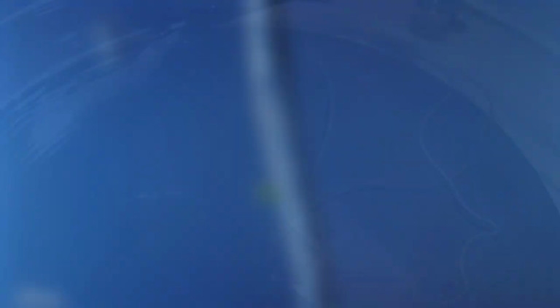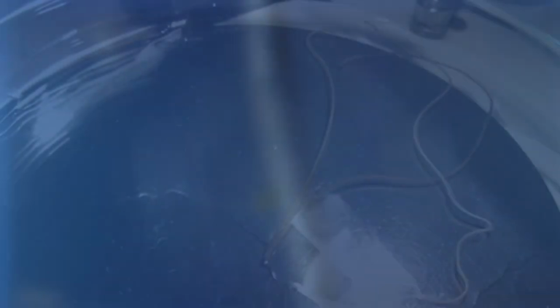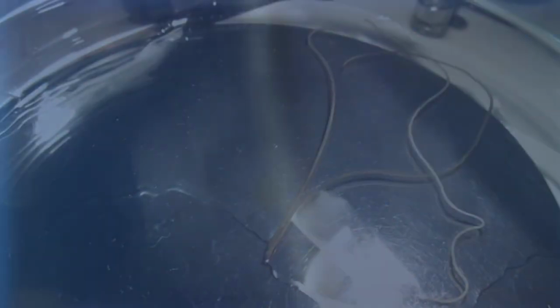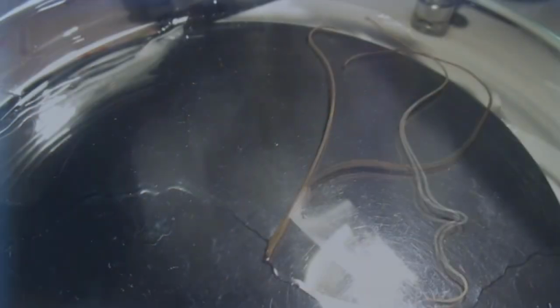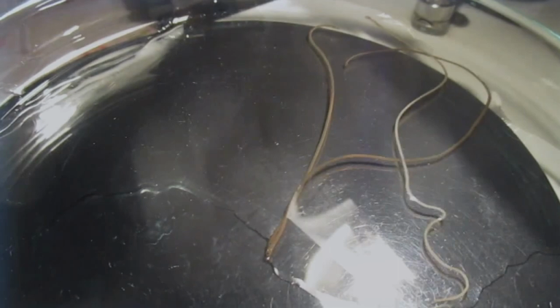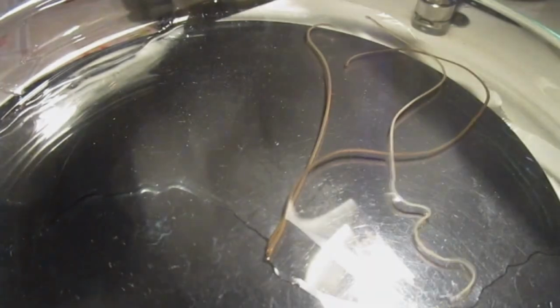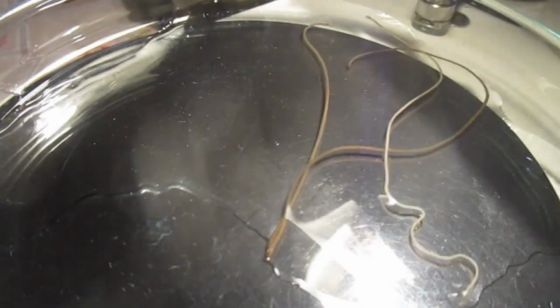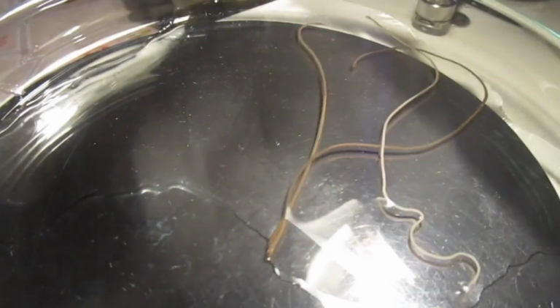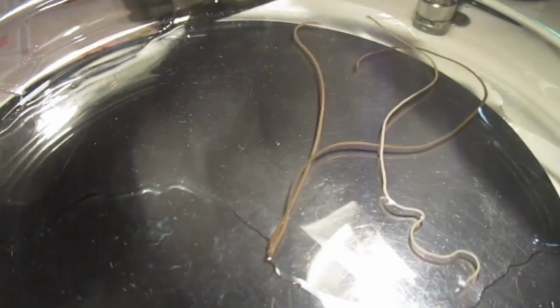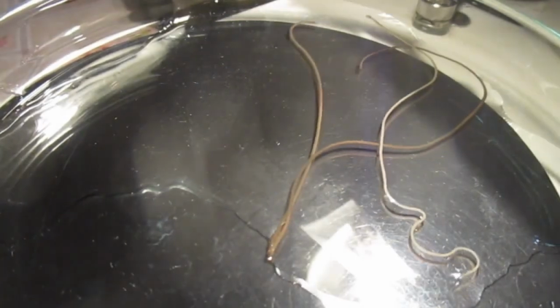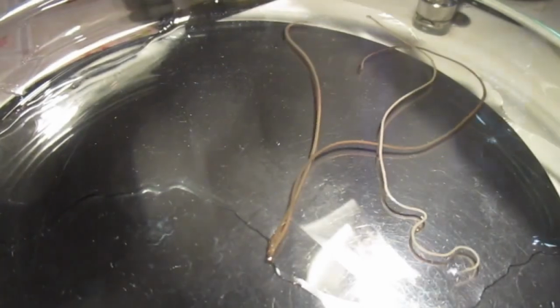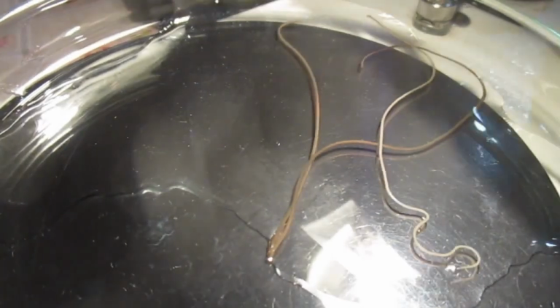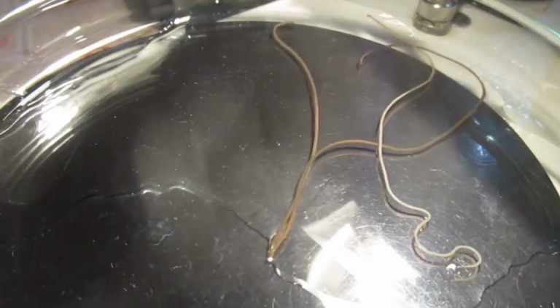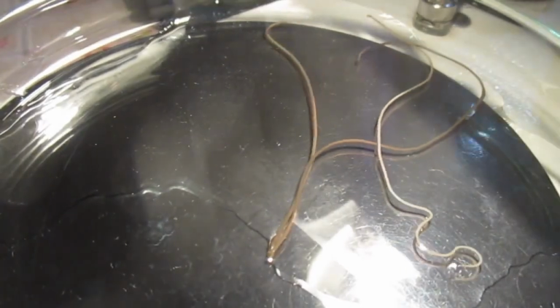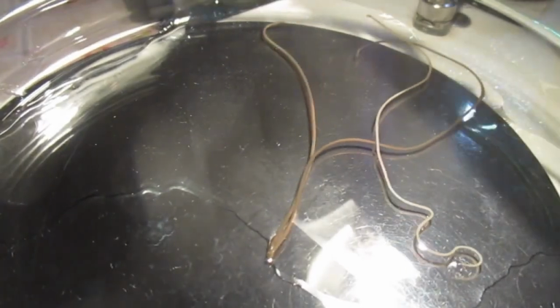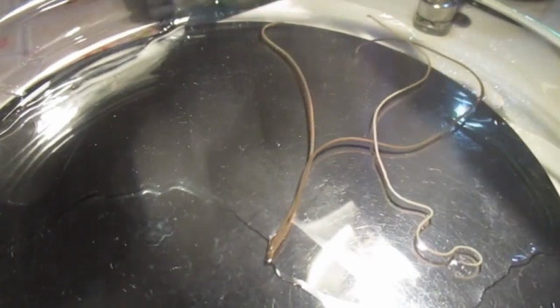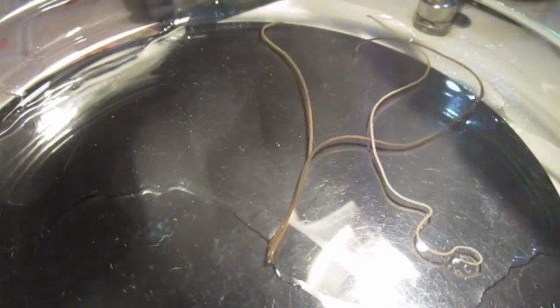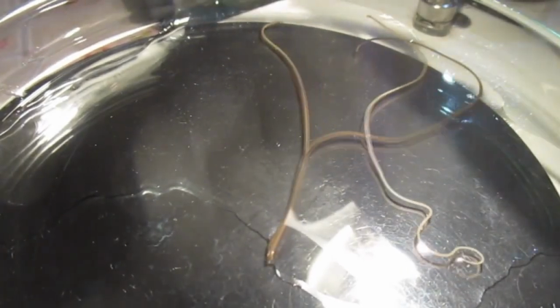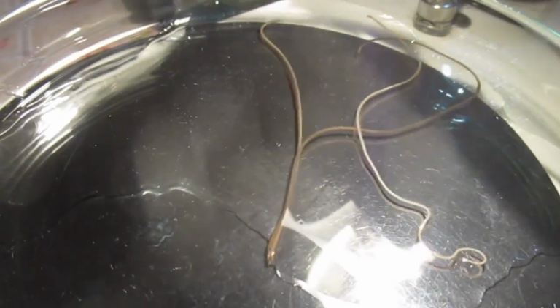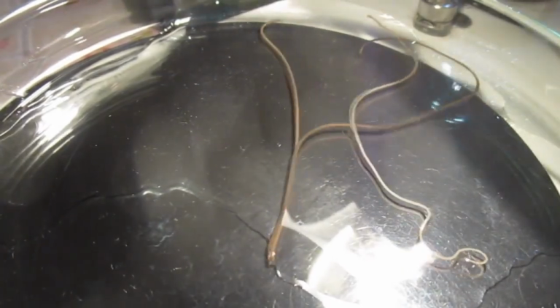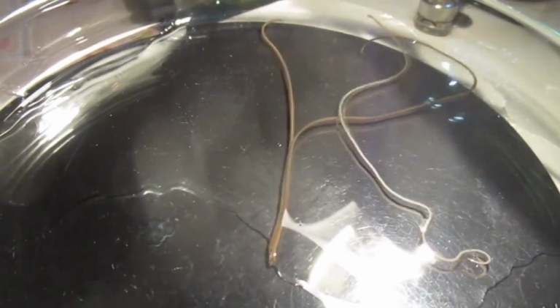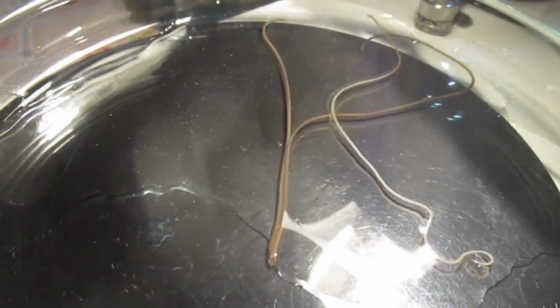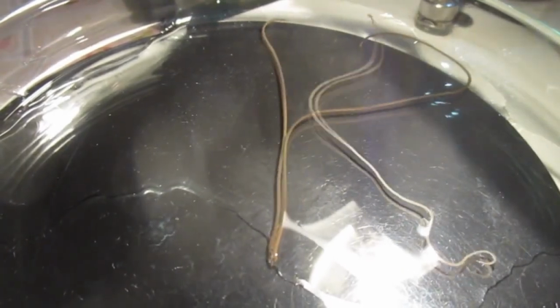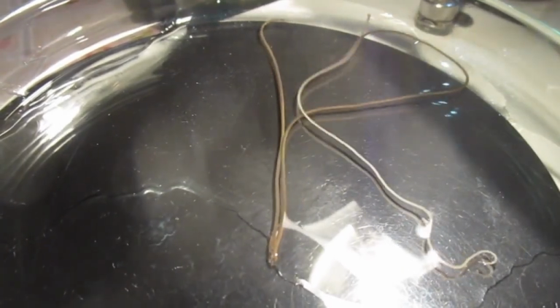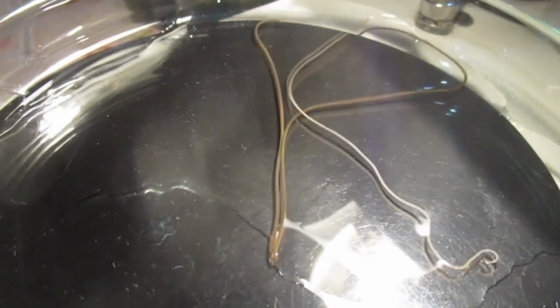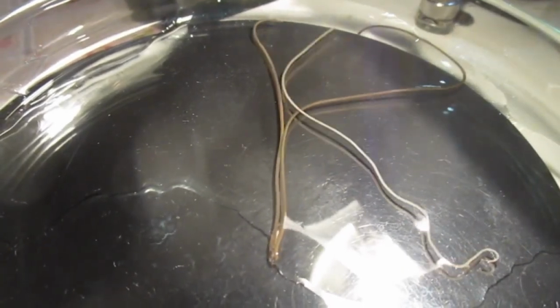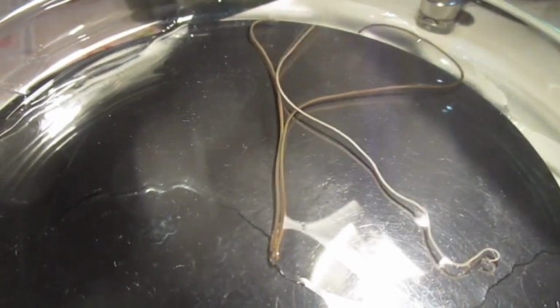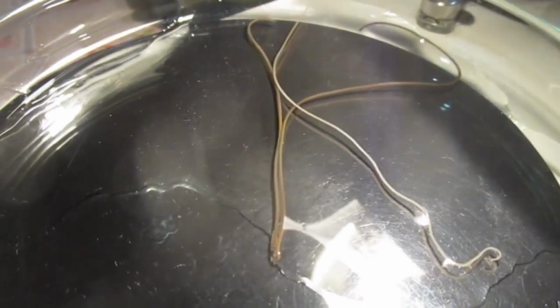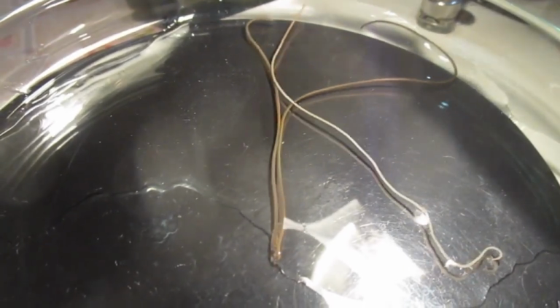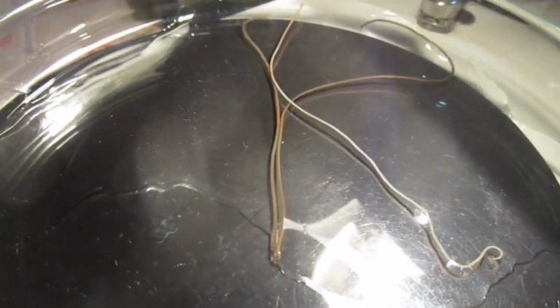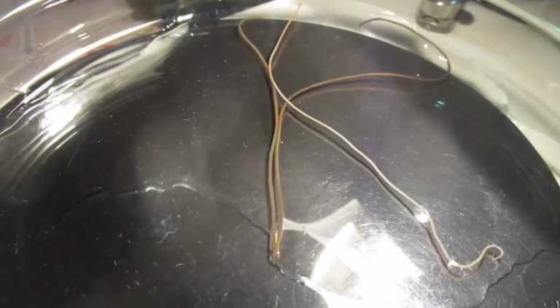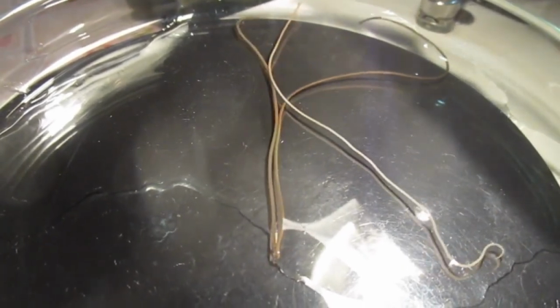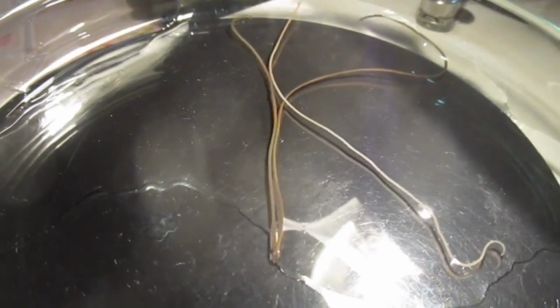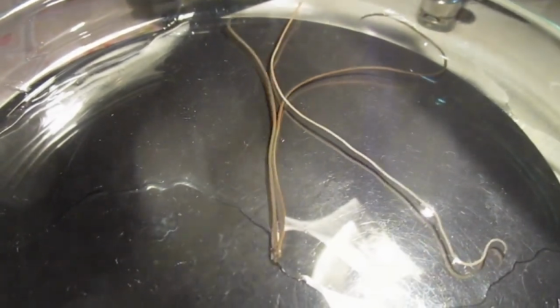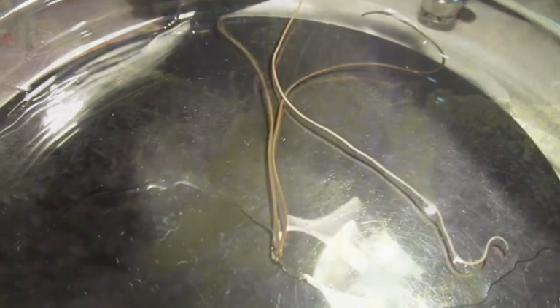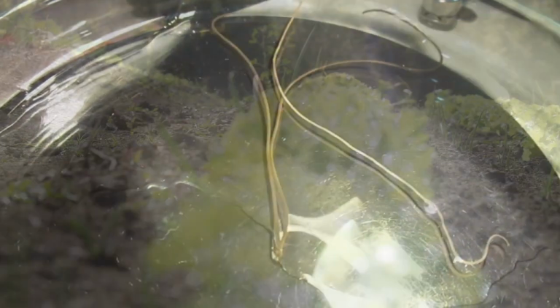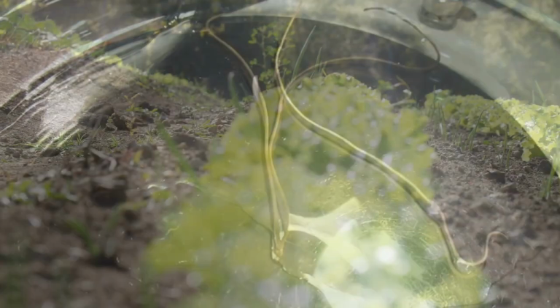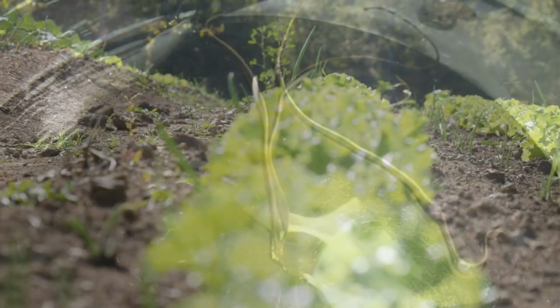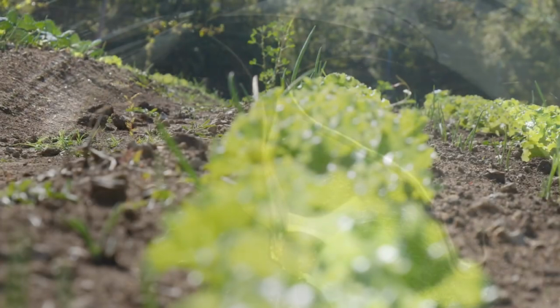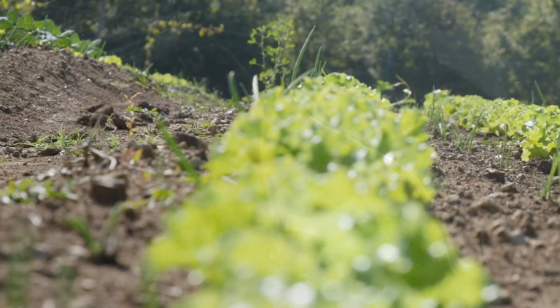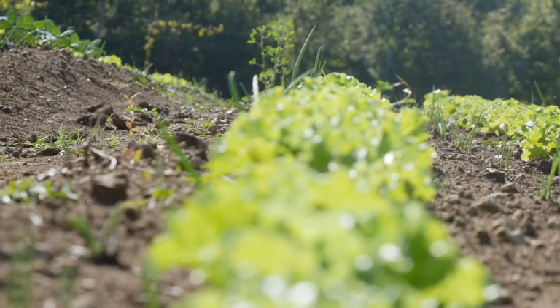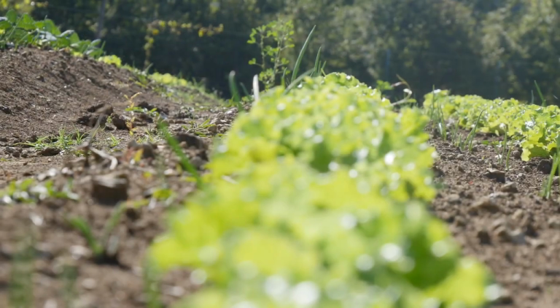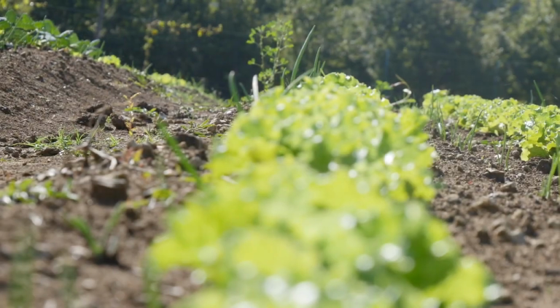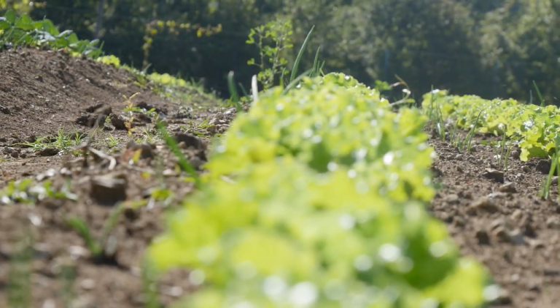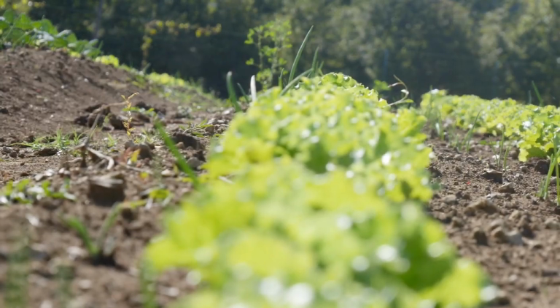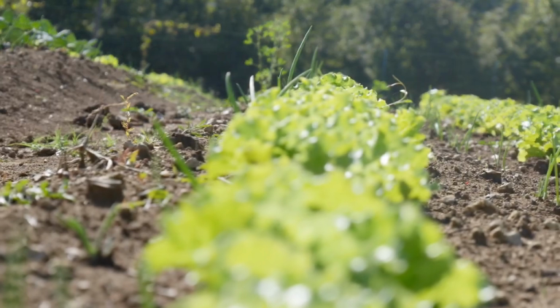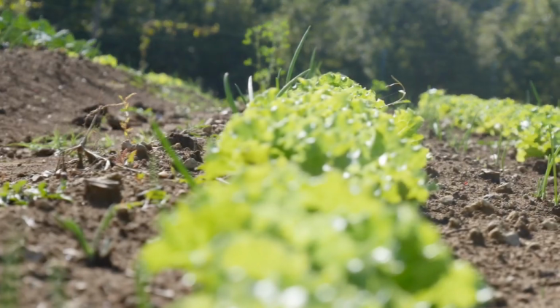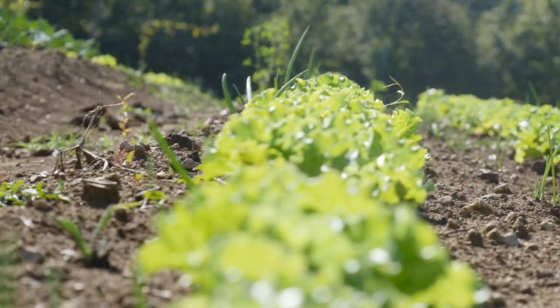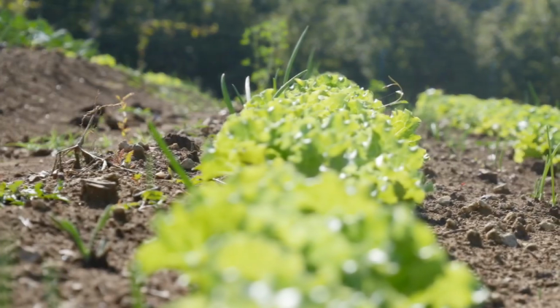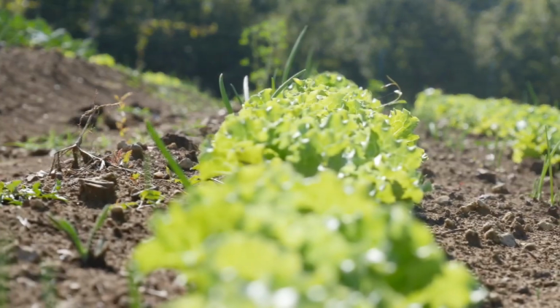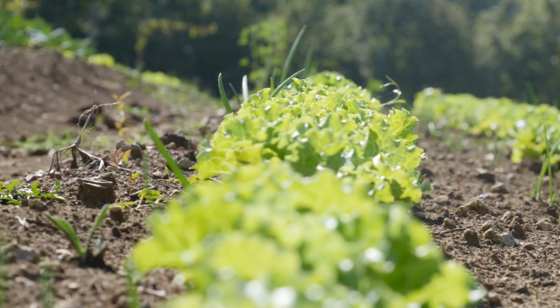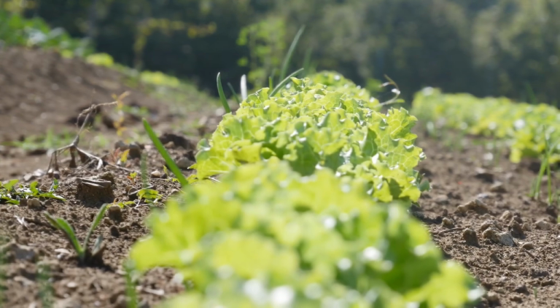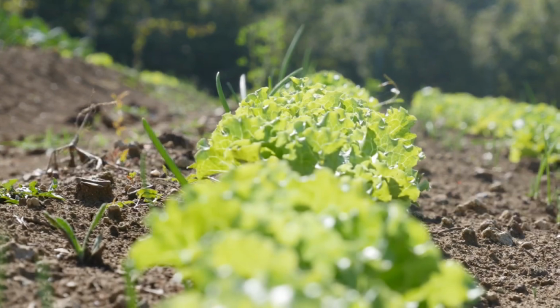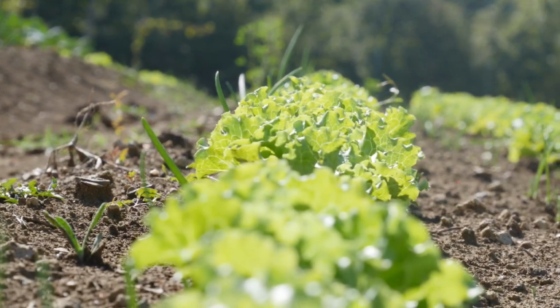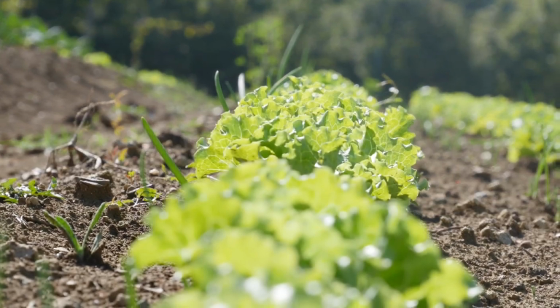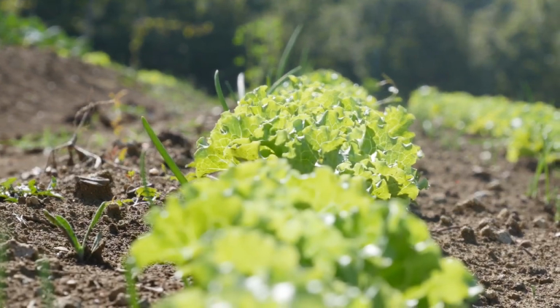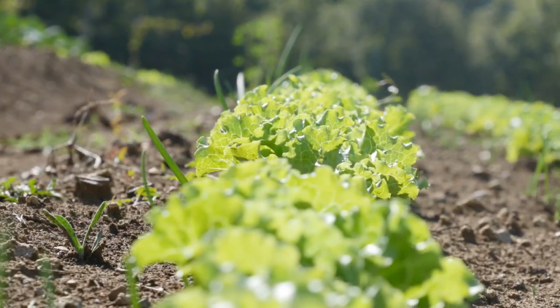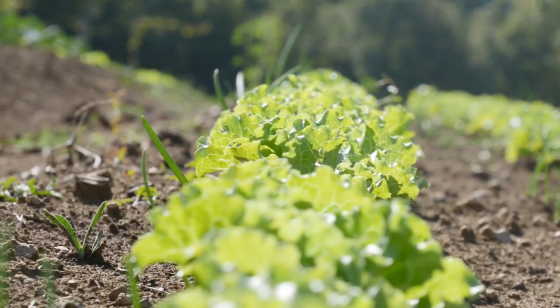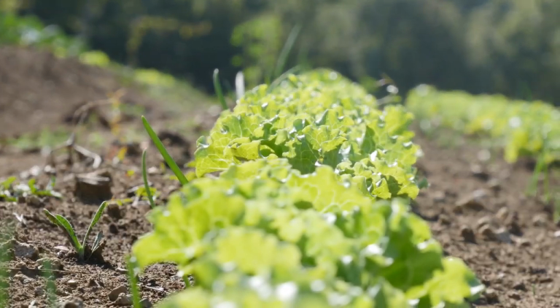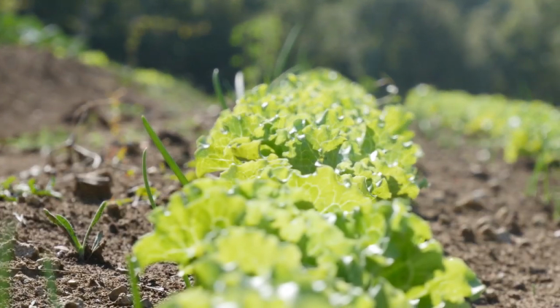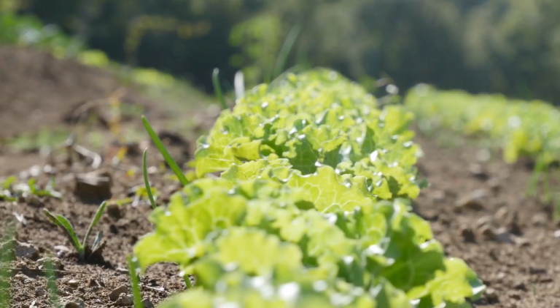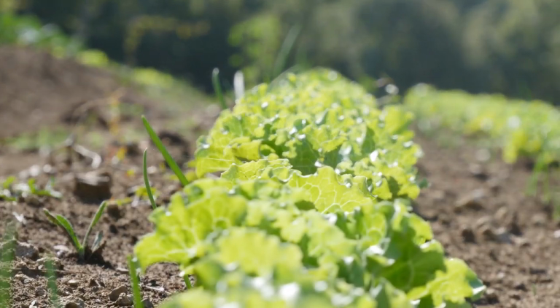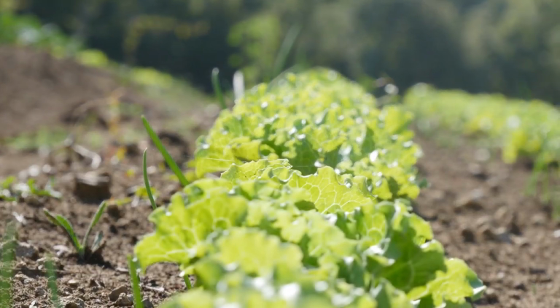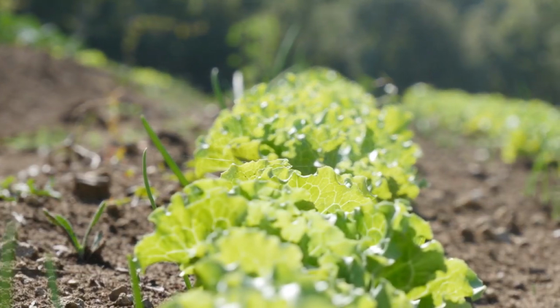Horsehairworms don't need much water to entice them from their host. Even the water collected in cabbage leaves is enough.